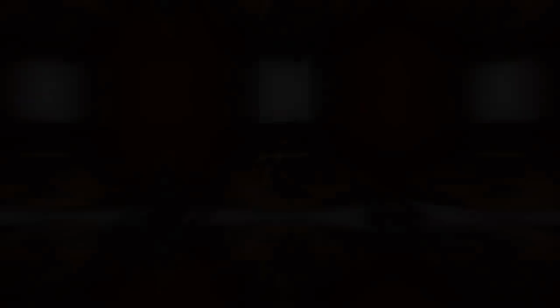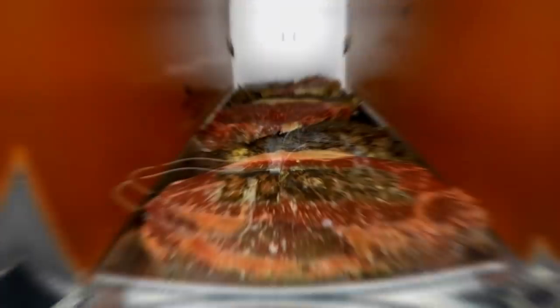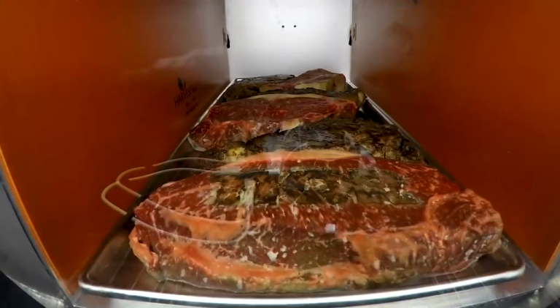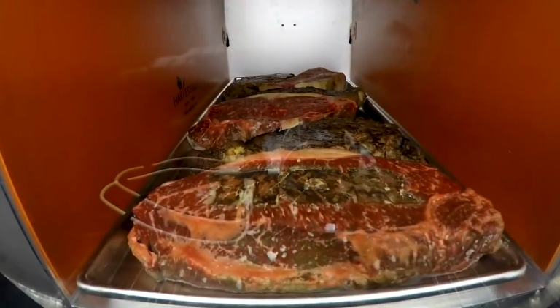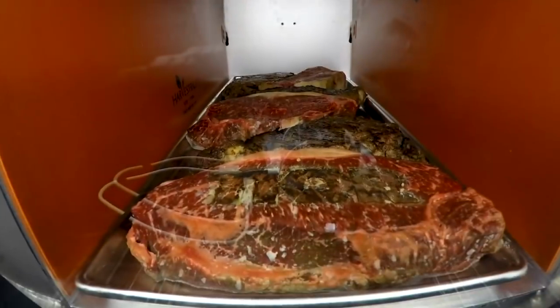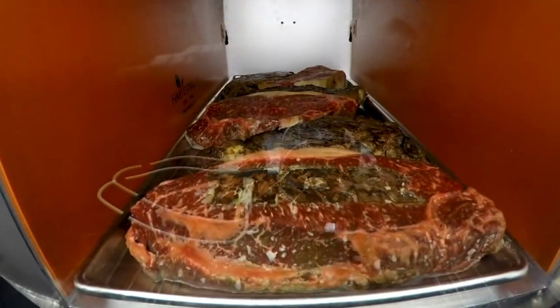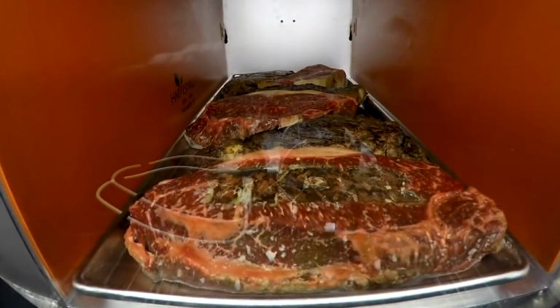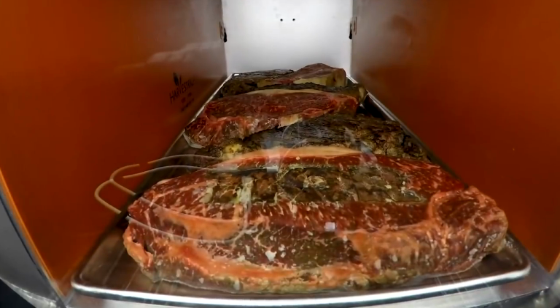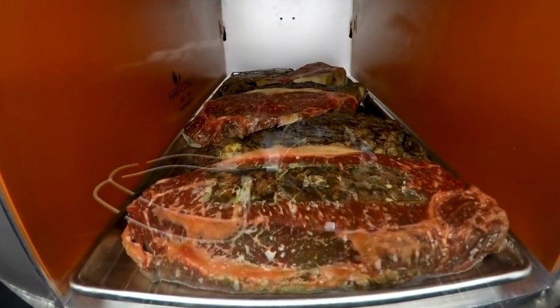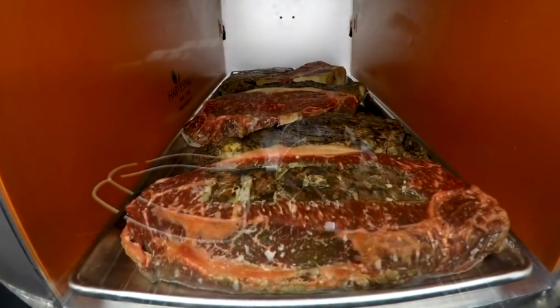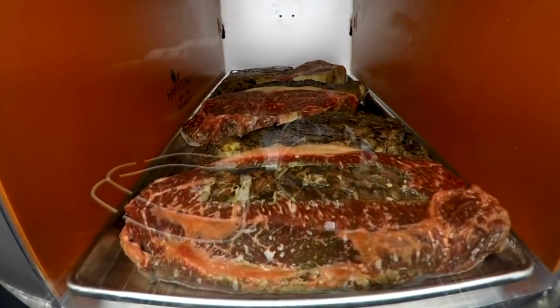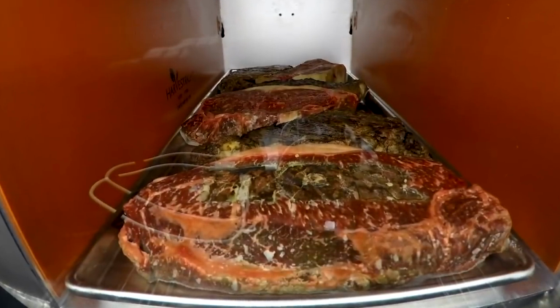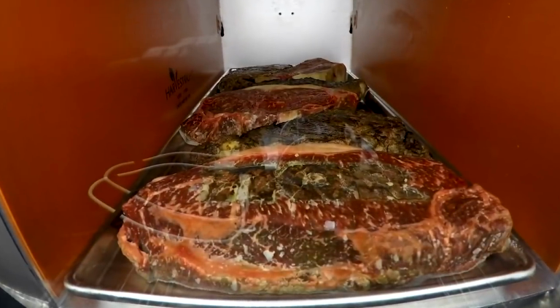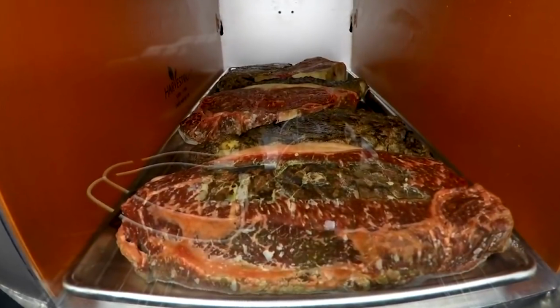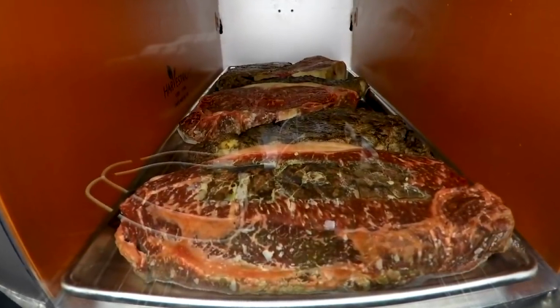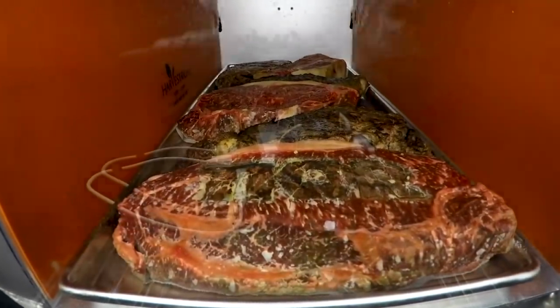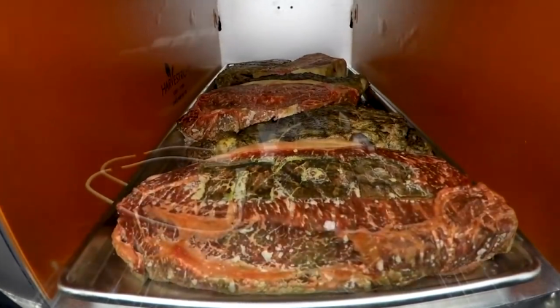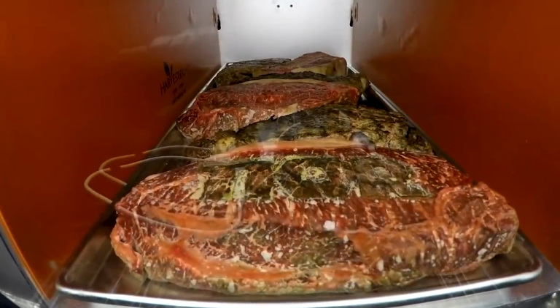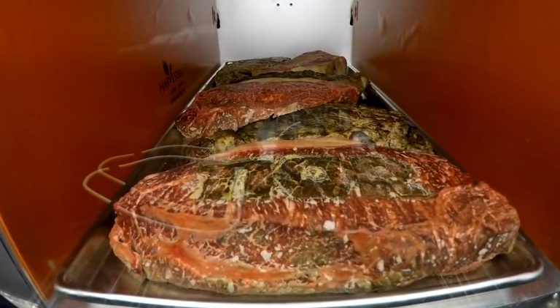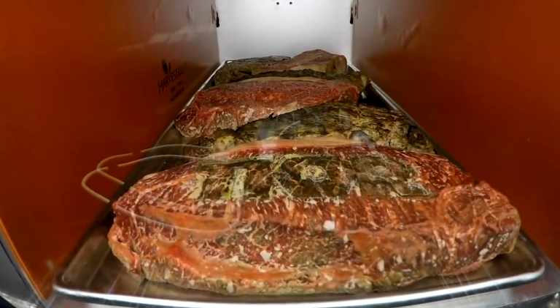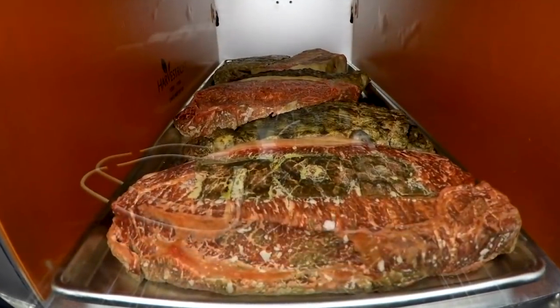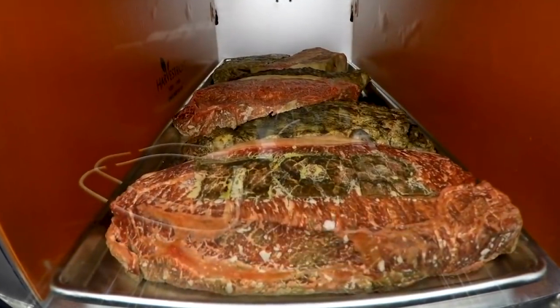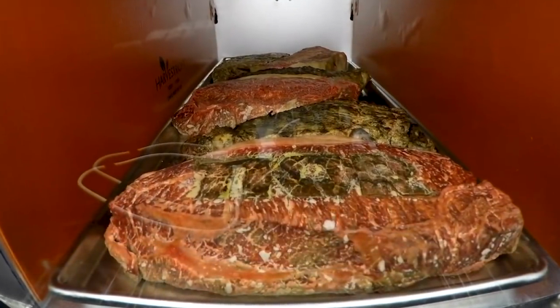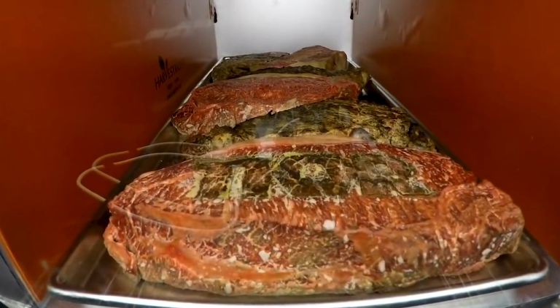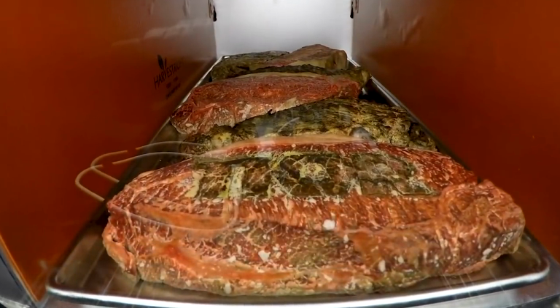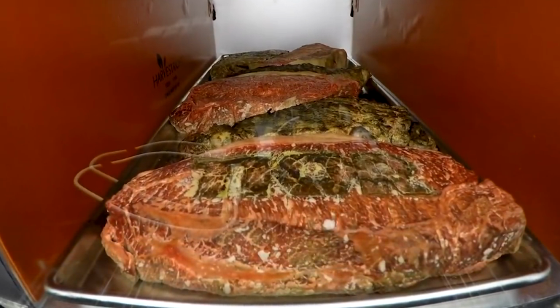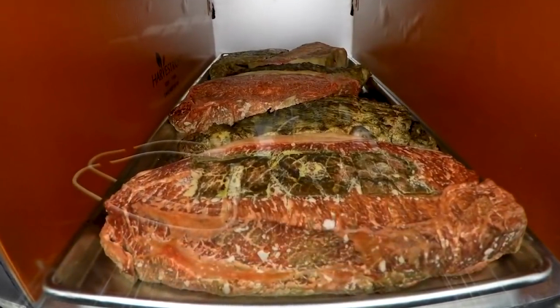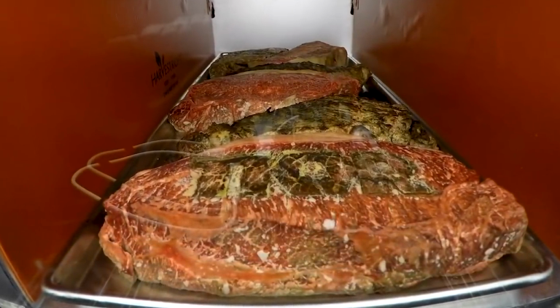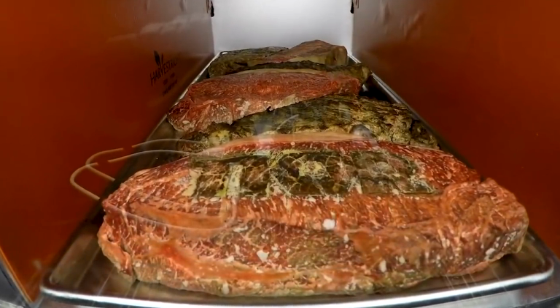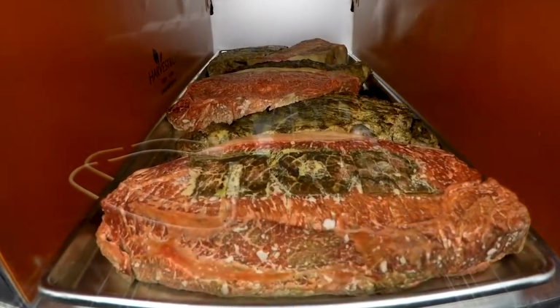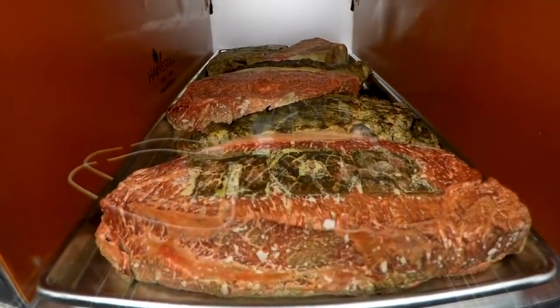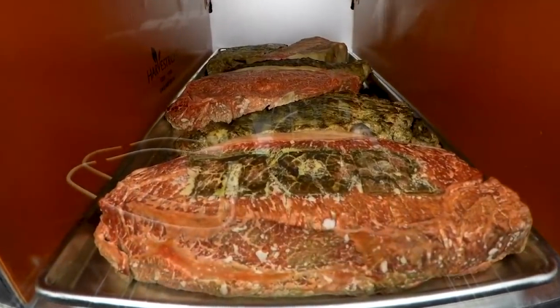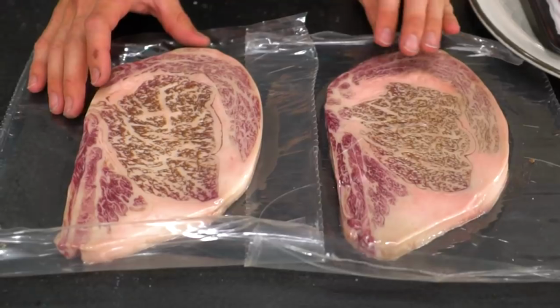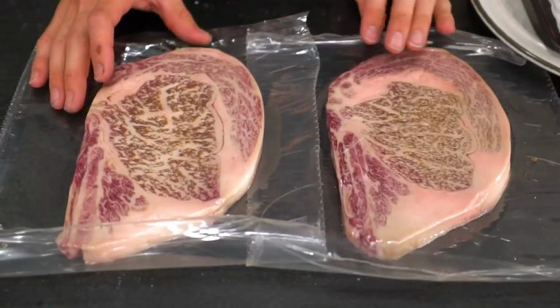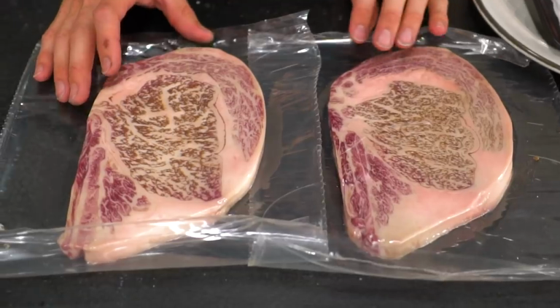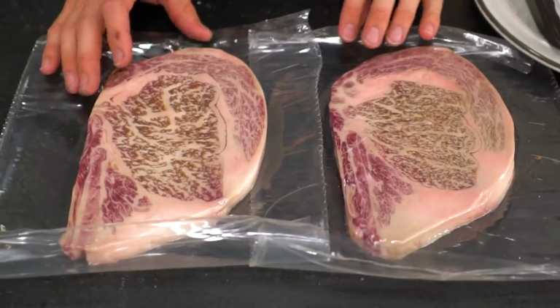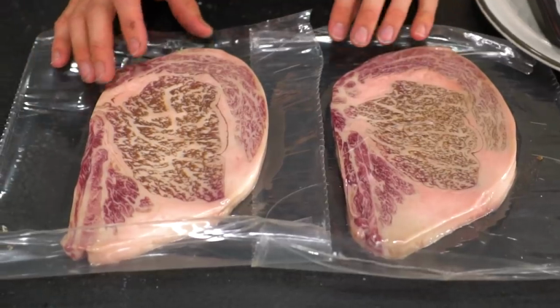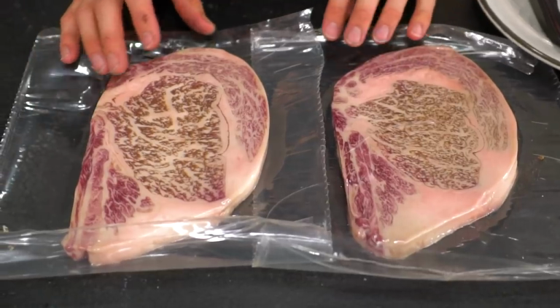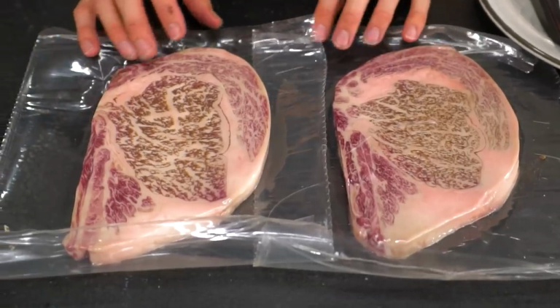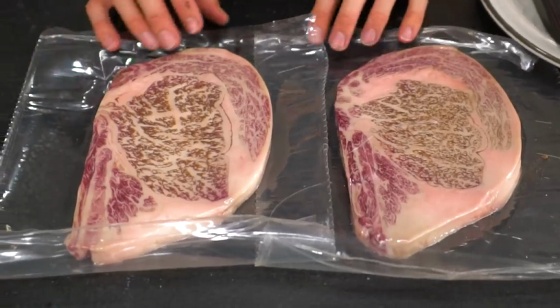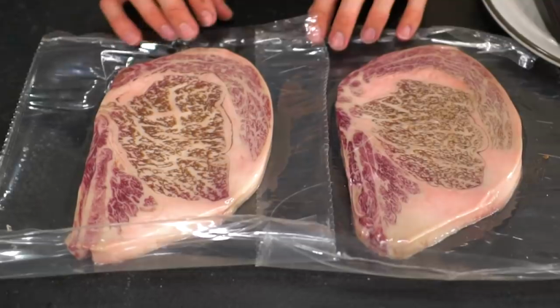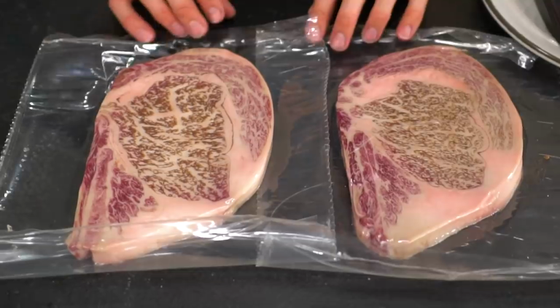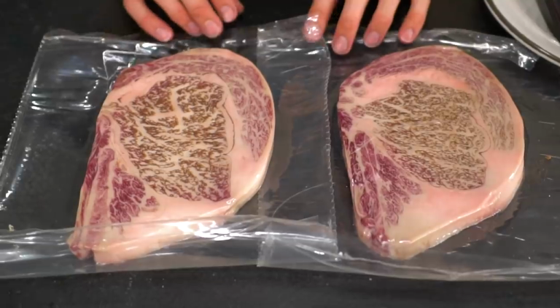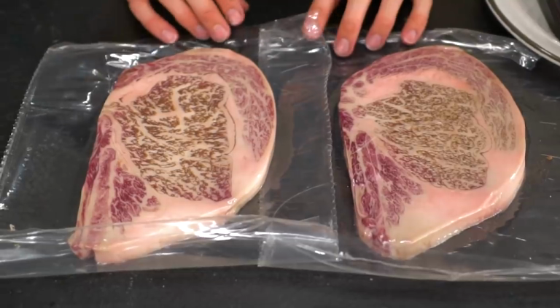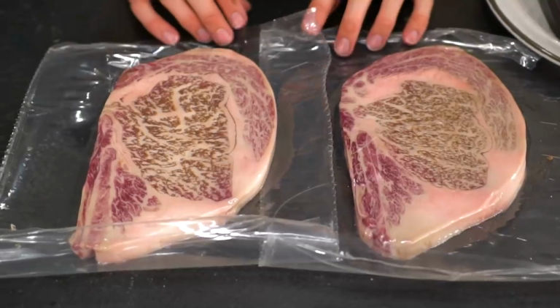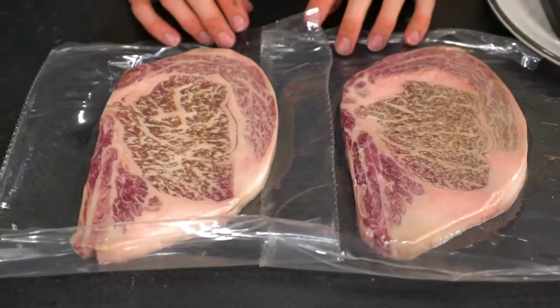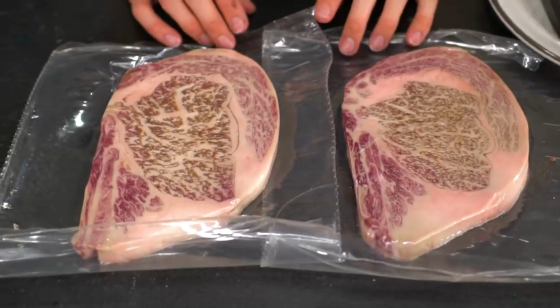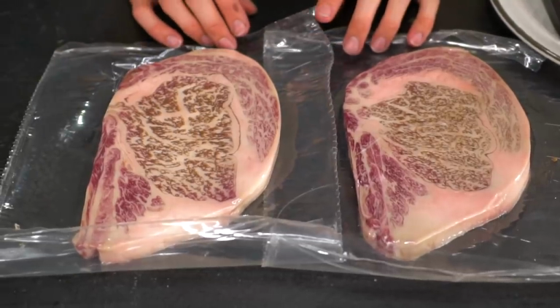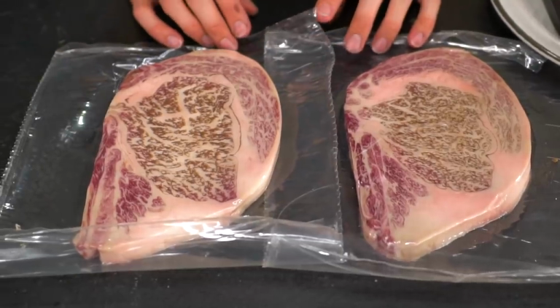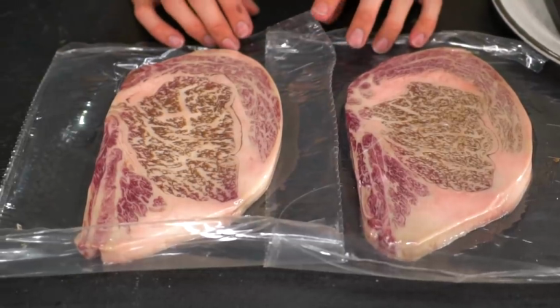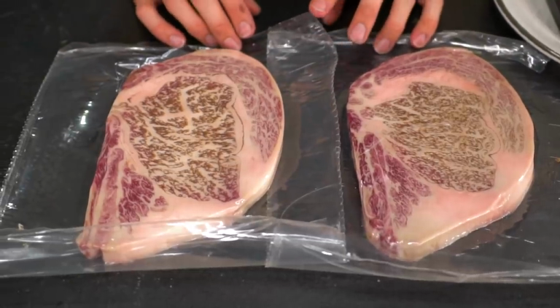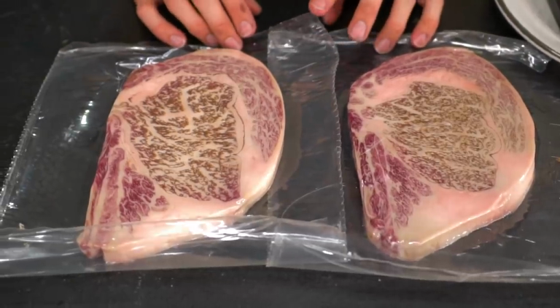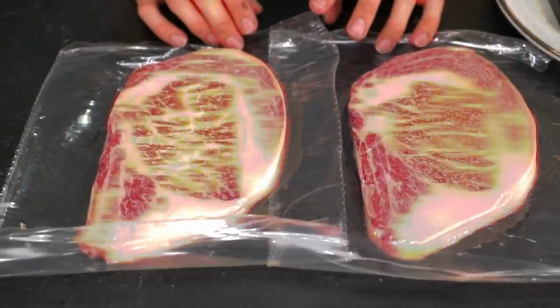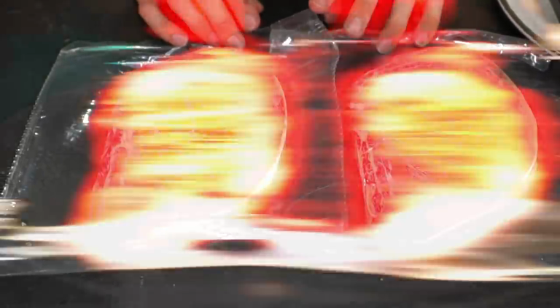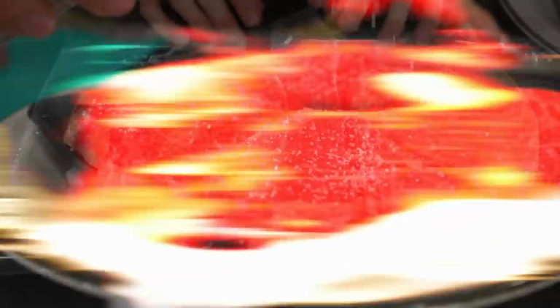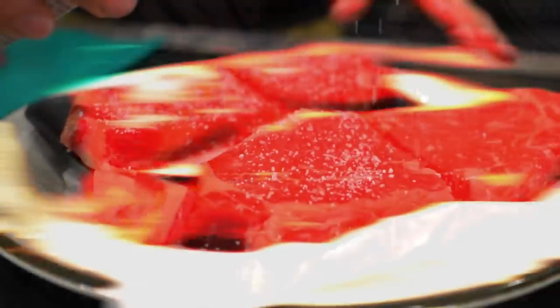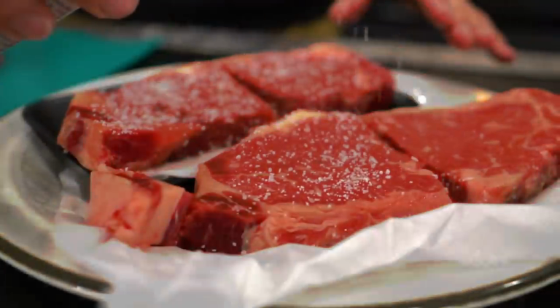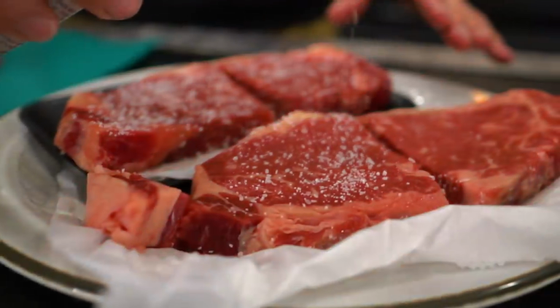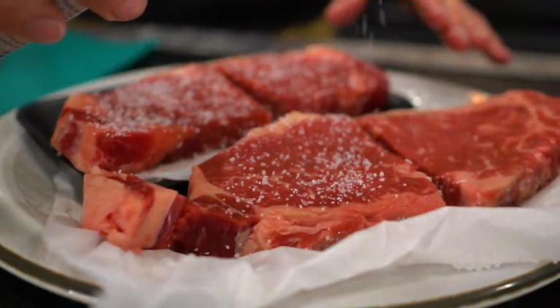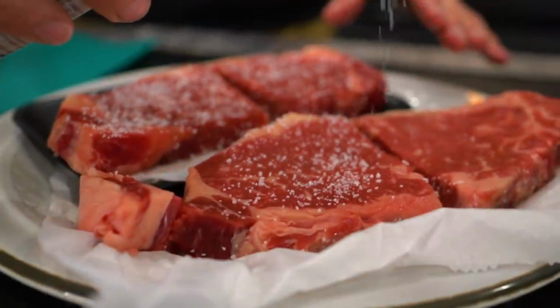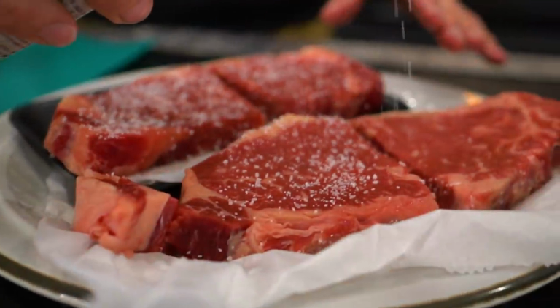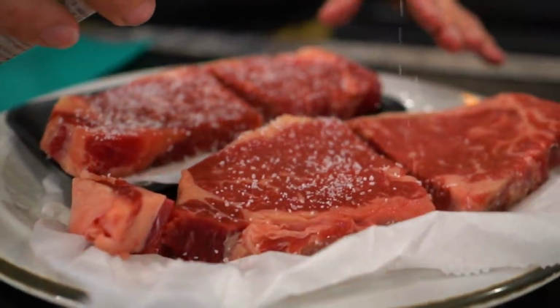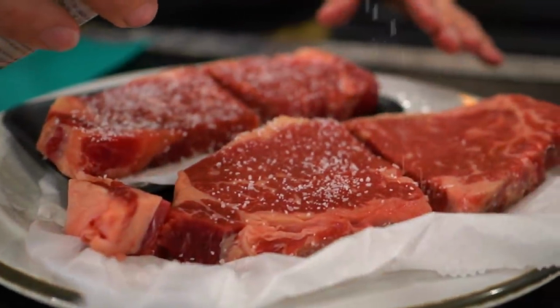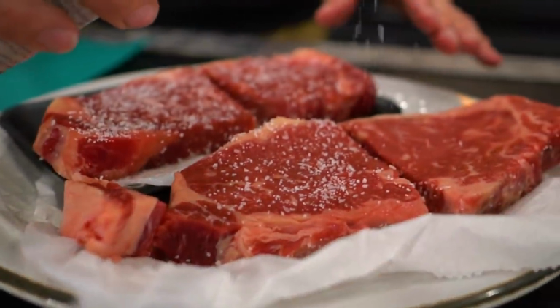In today's video we are revisiting freeze-drying steak to see what happens to it, especially with A5 Wagyu, some of the best steak in the world.